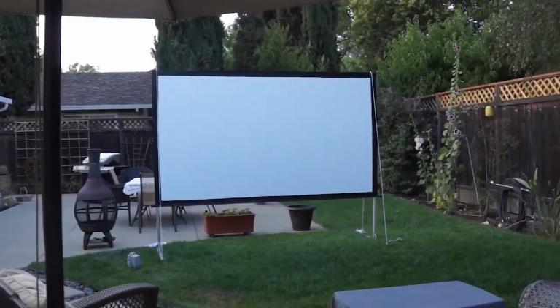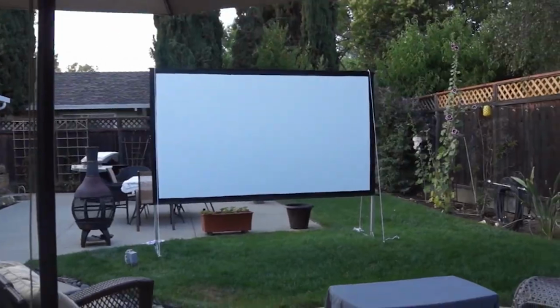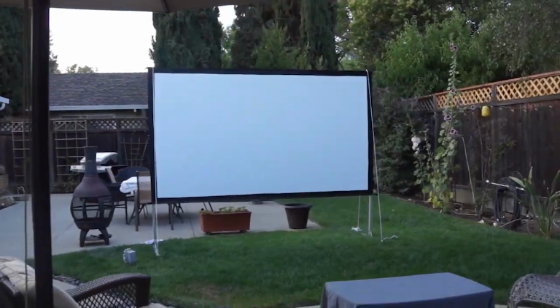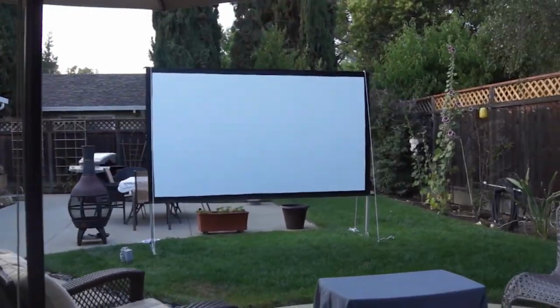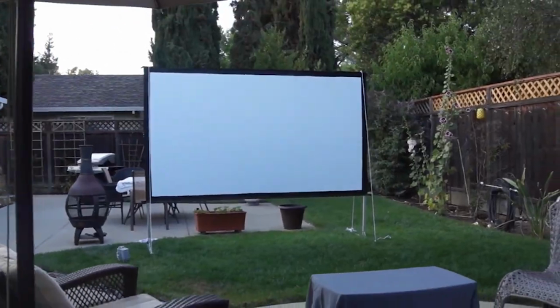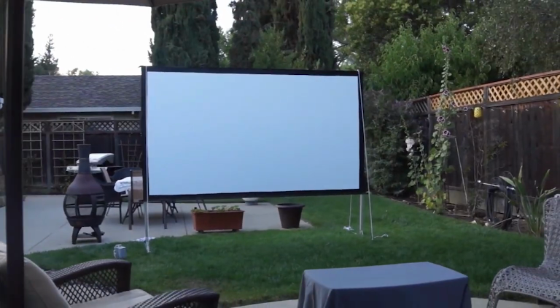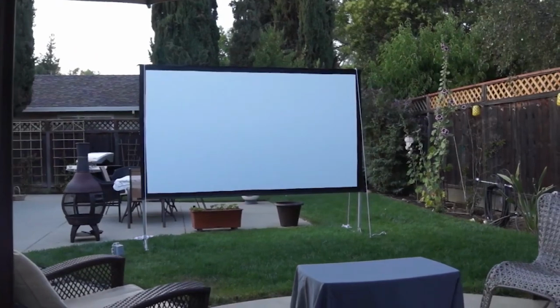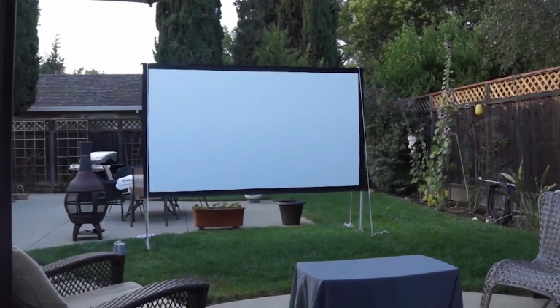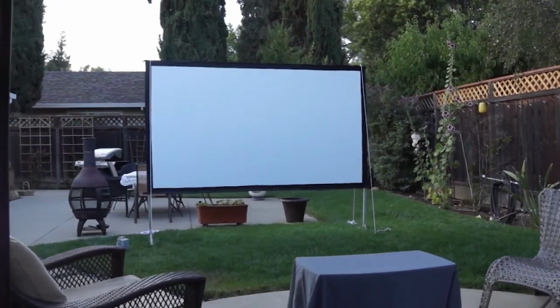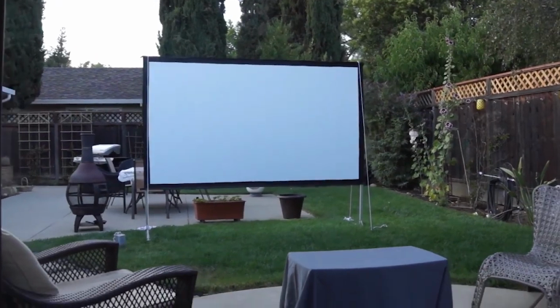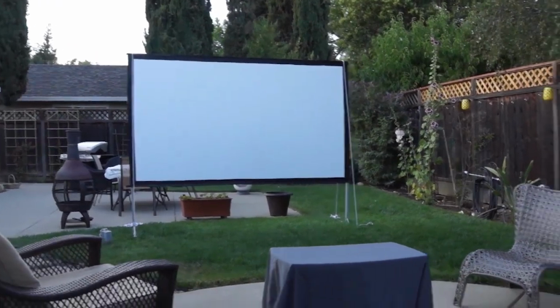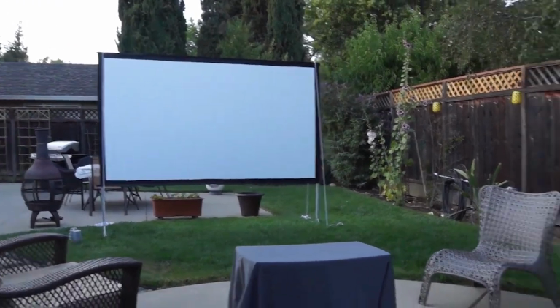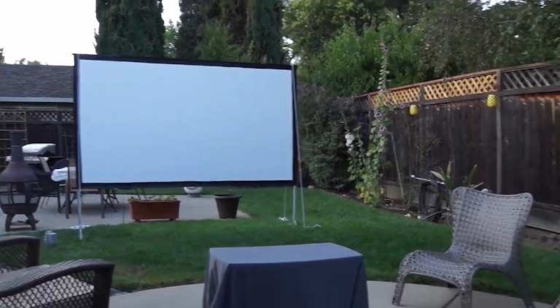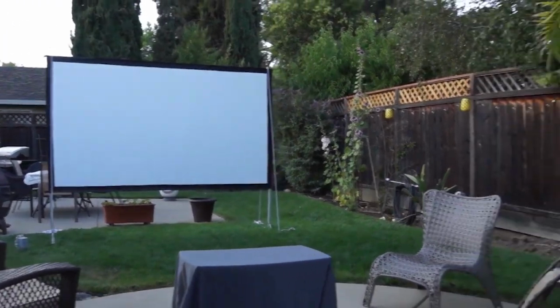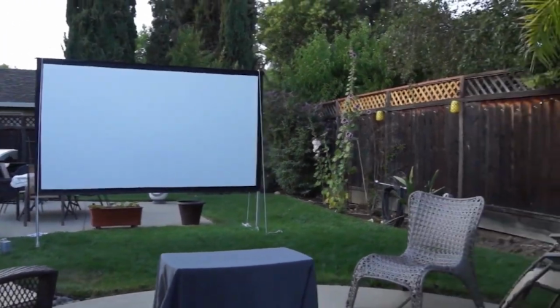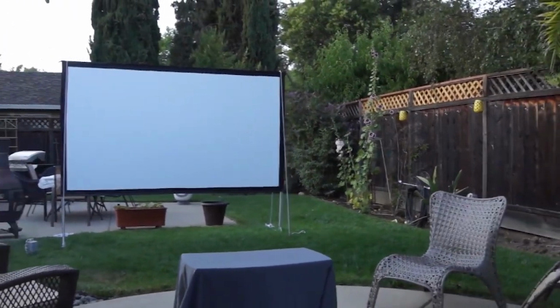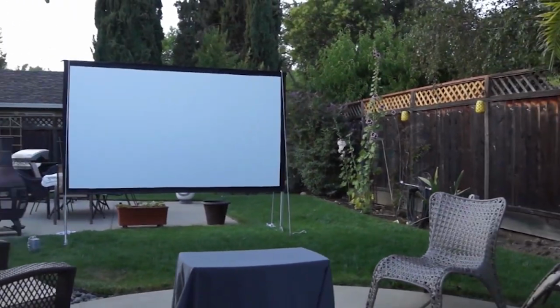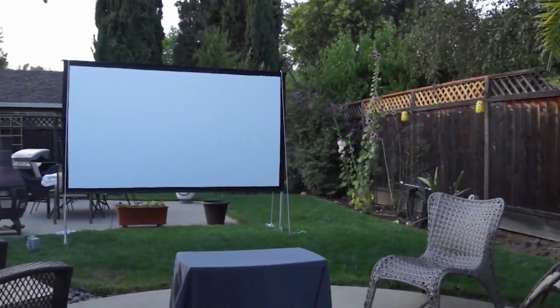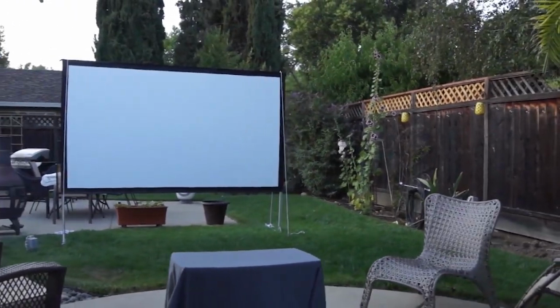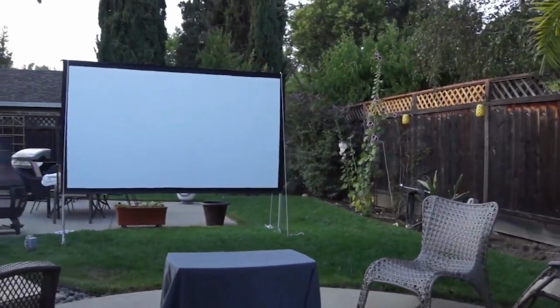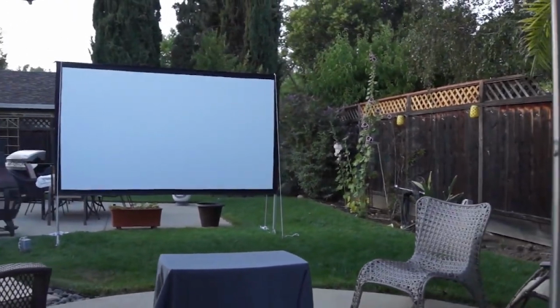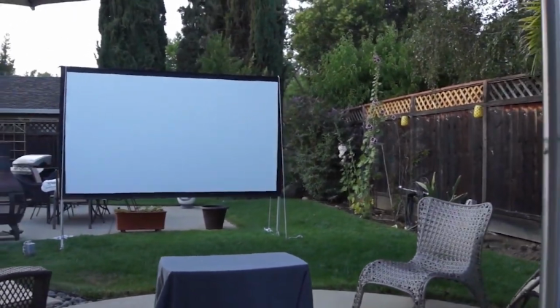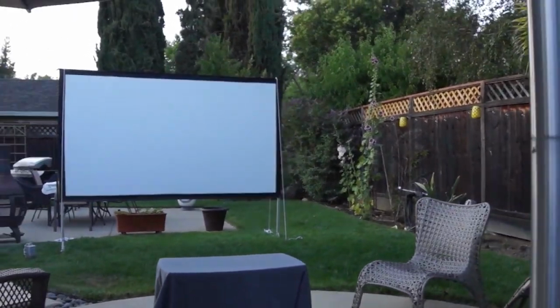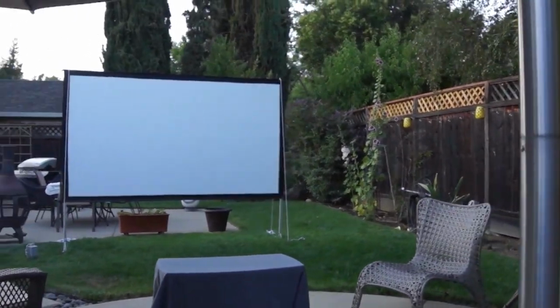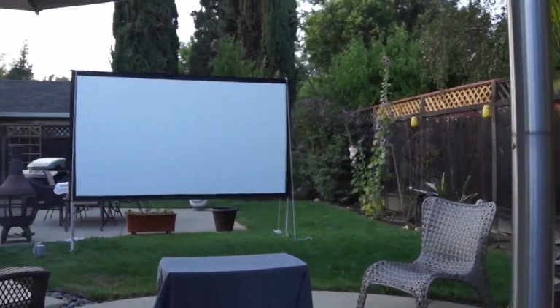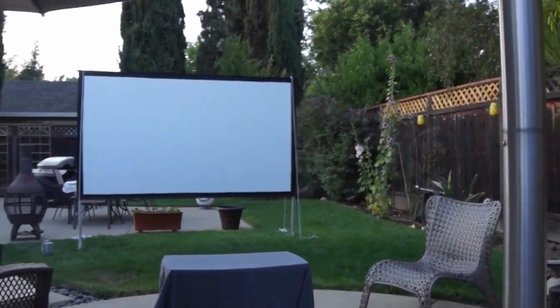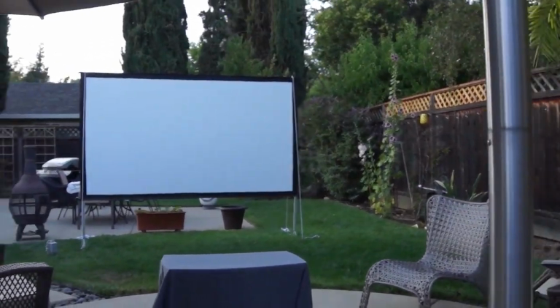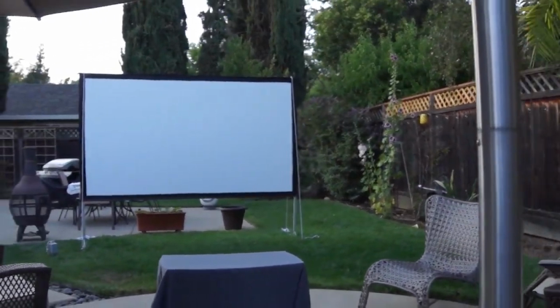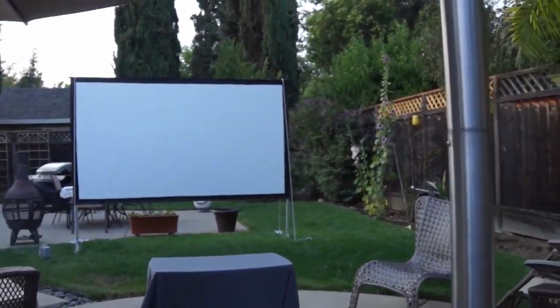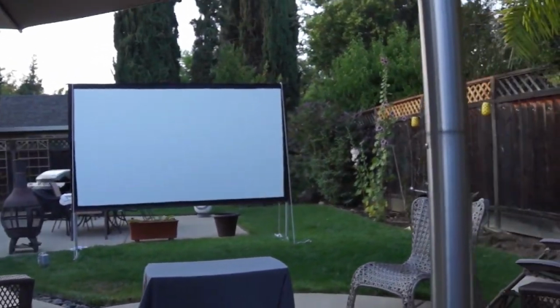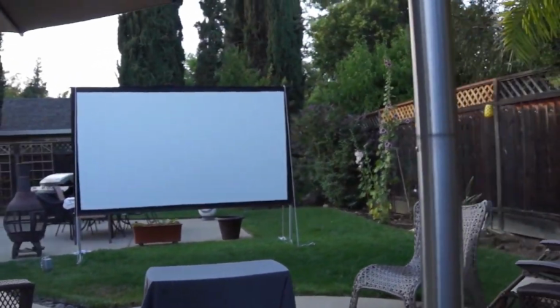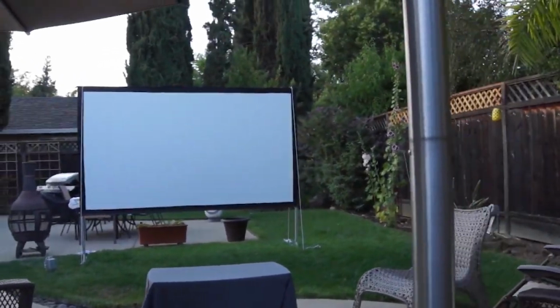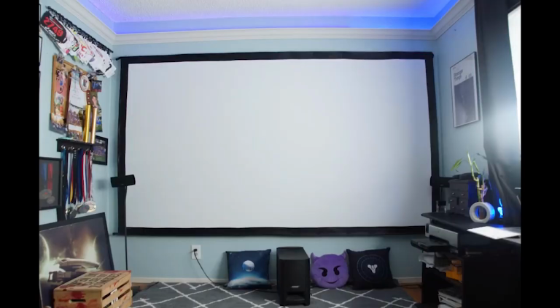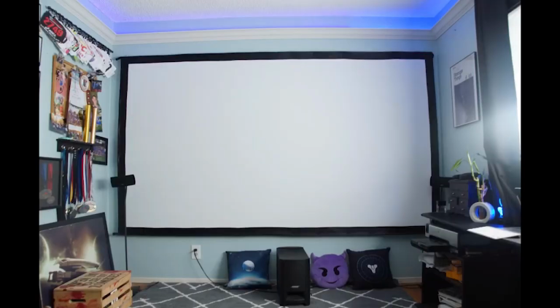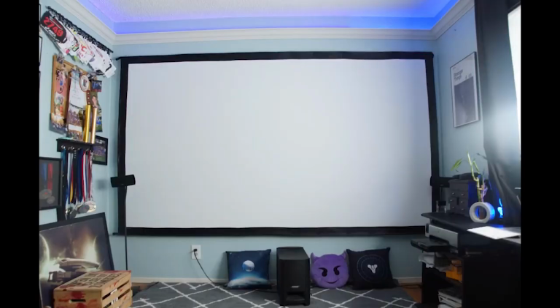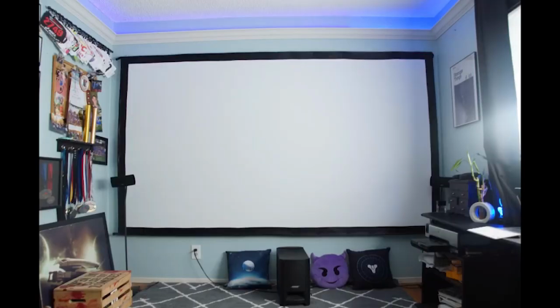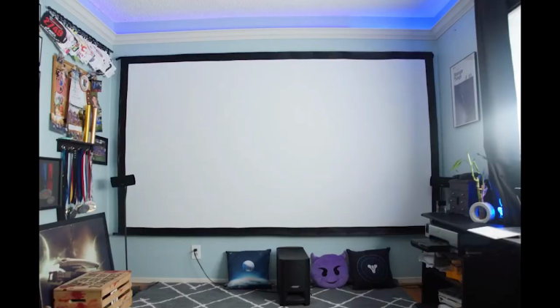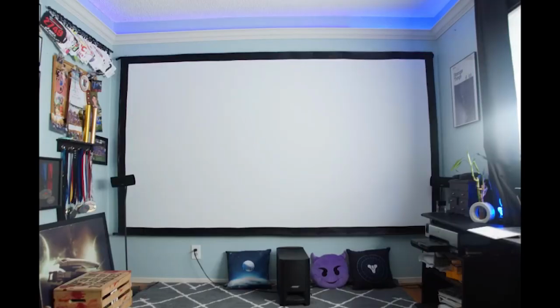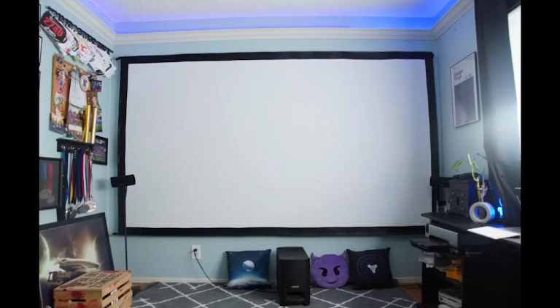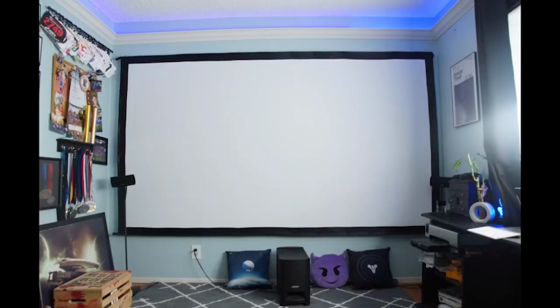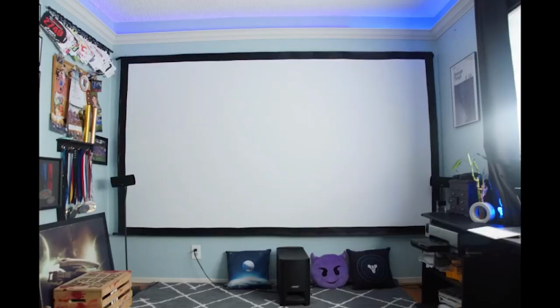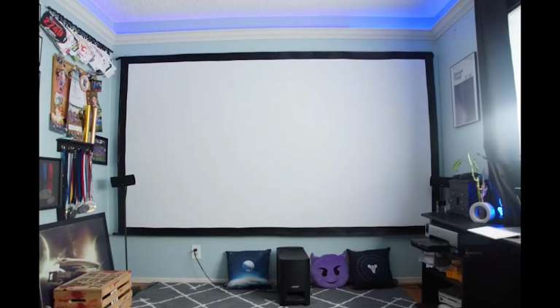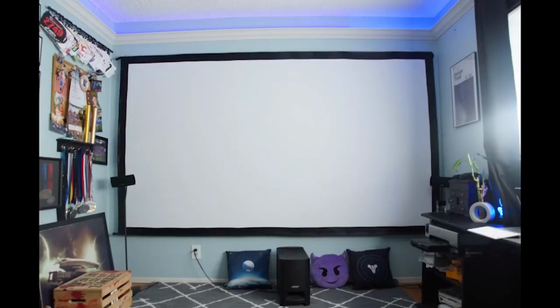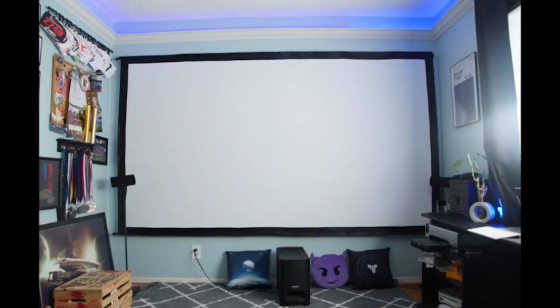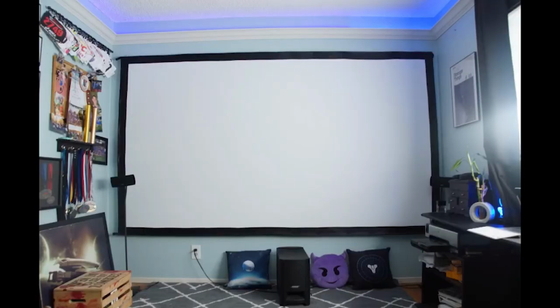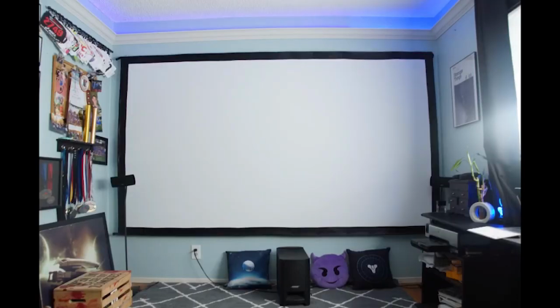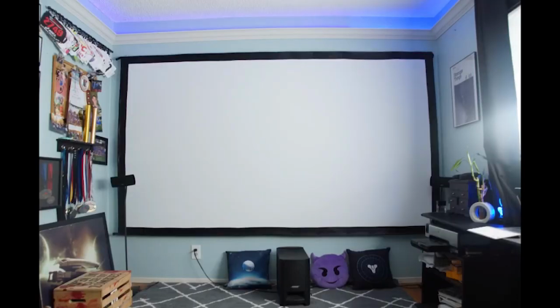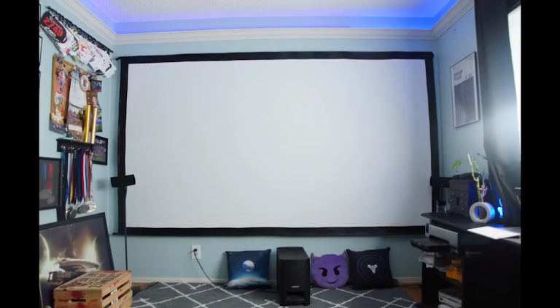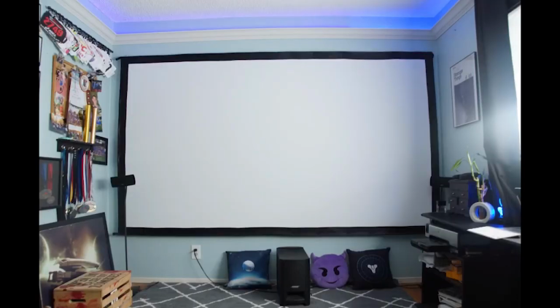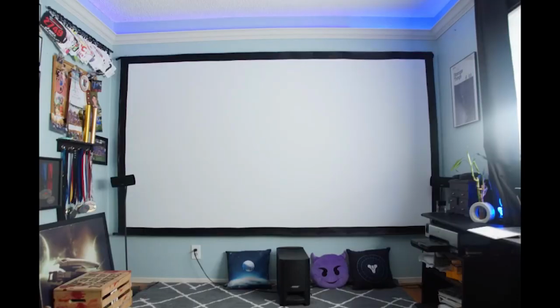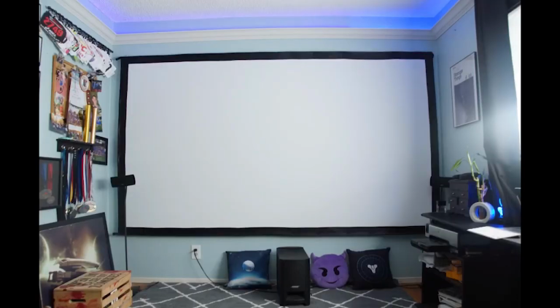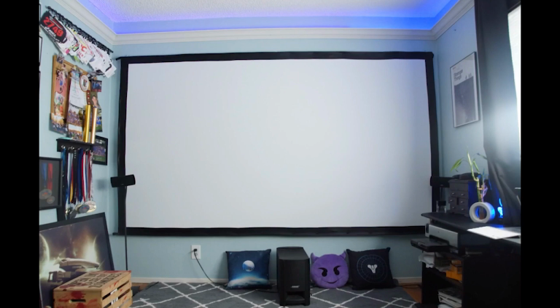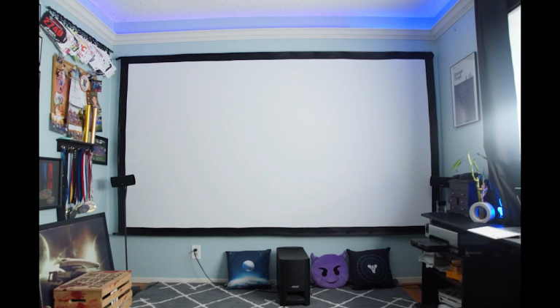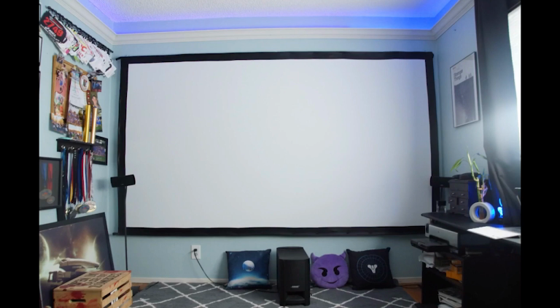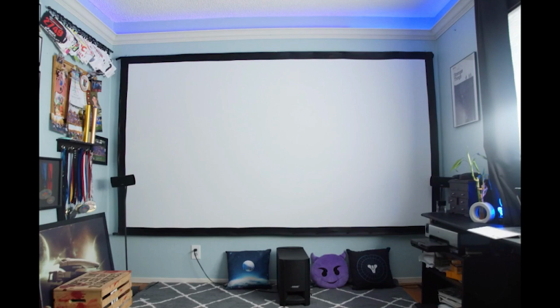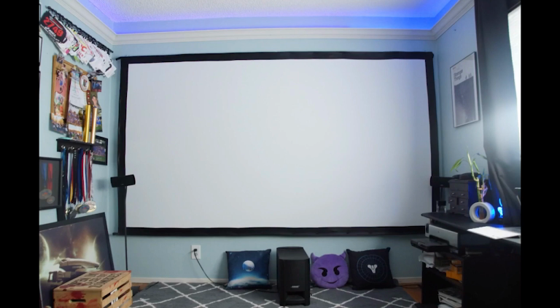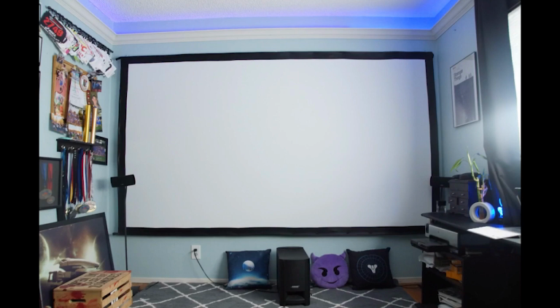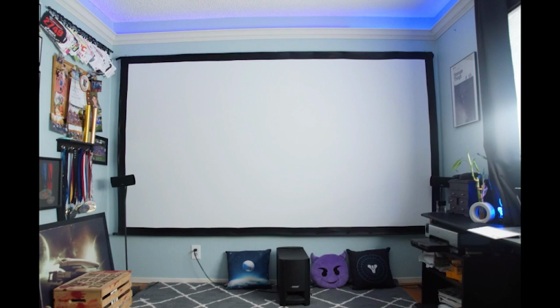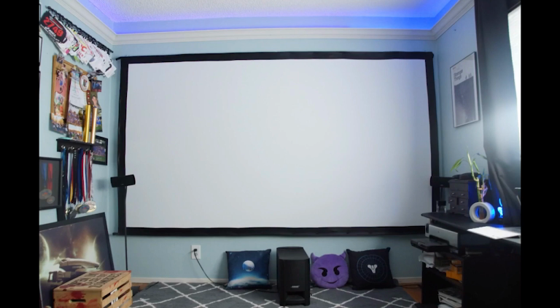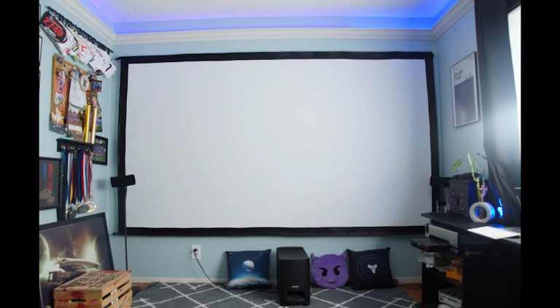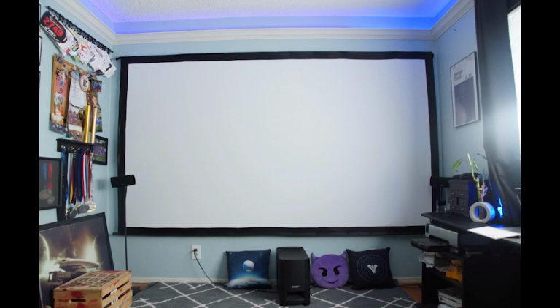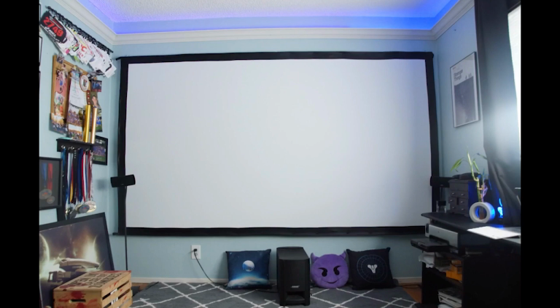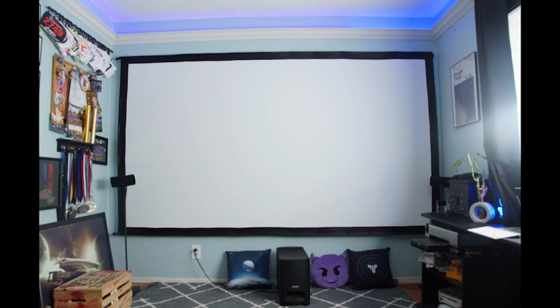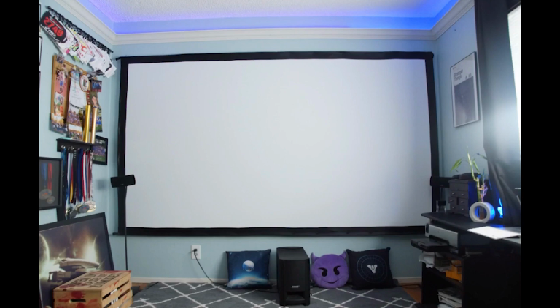Projector screens matter because of their material type, their color, and their texture. This all affects the quality of the image.